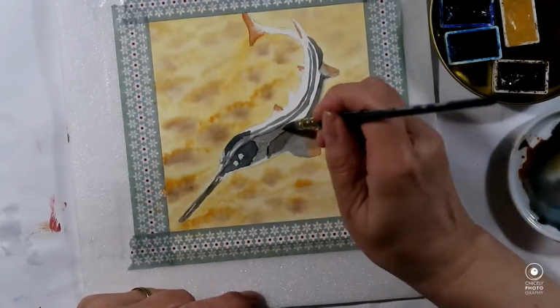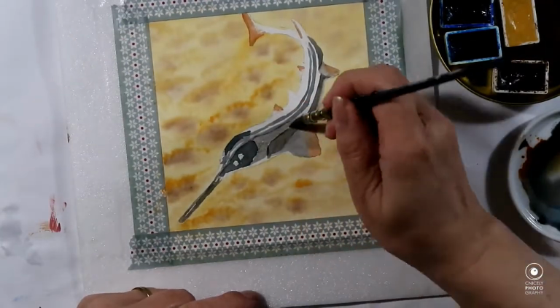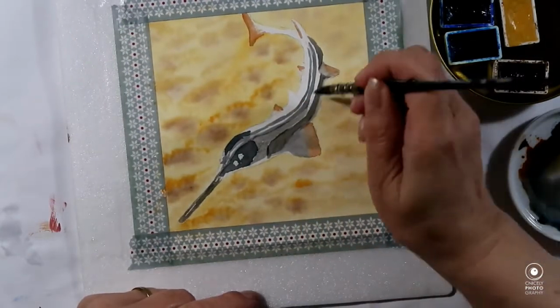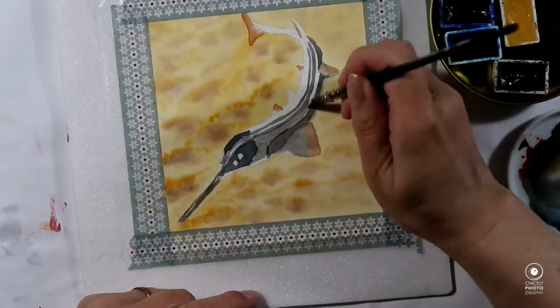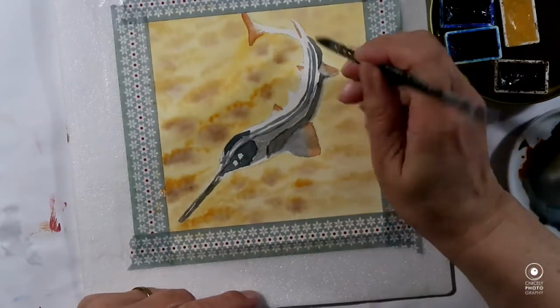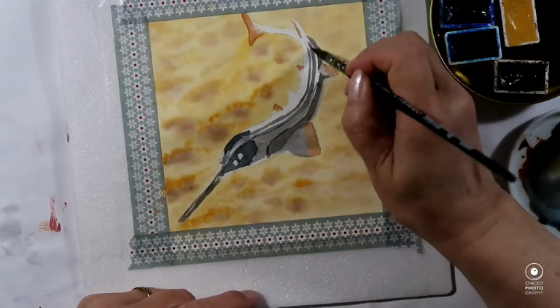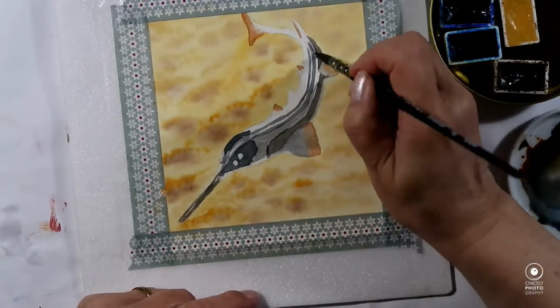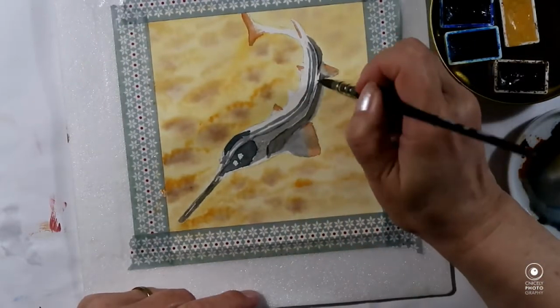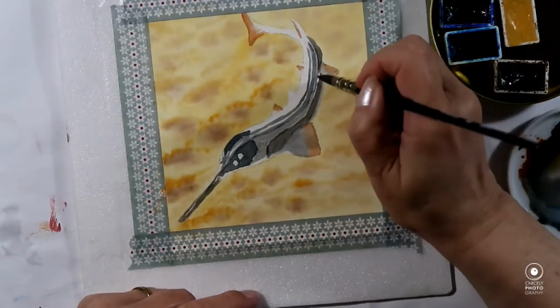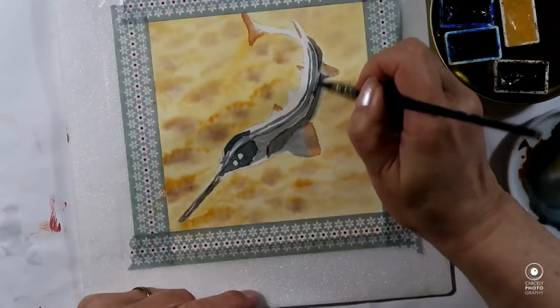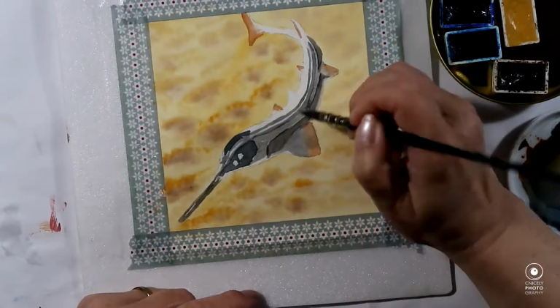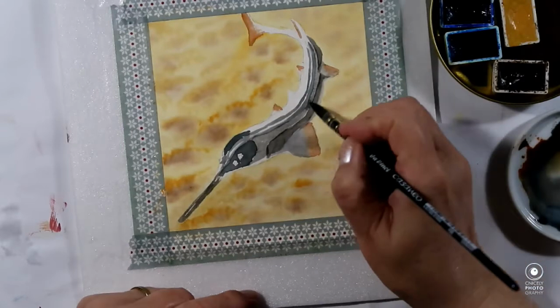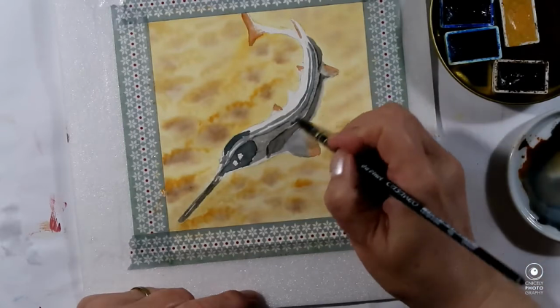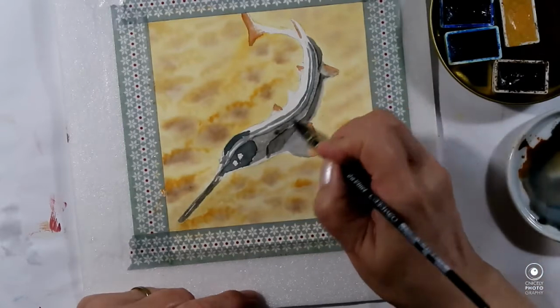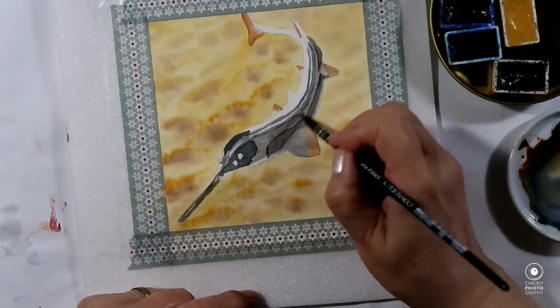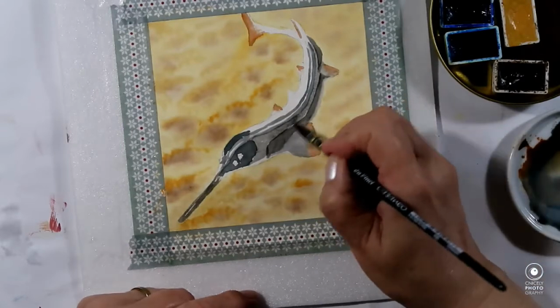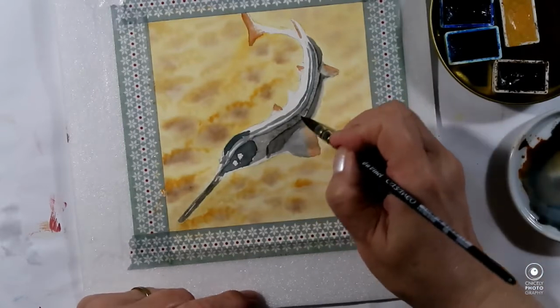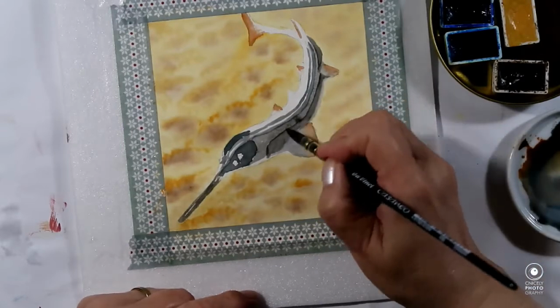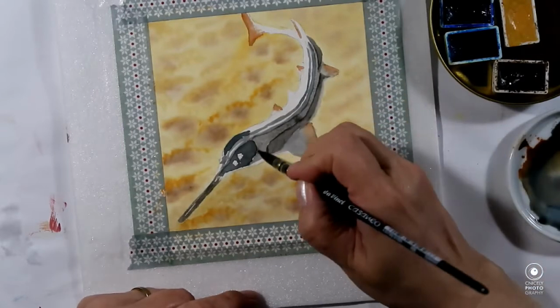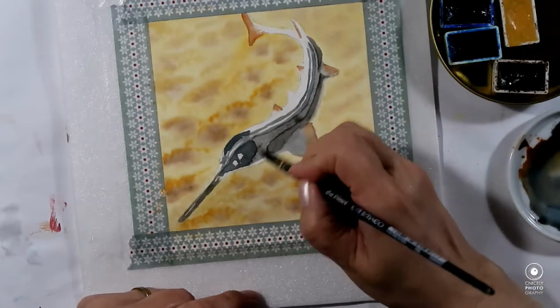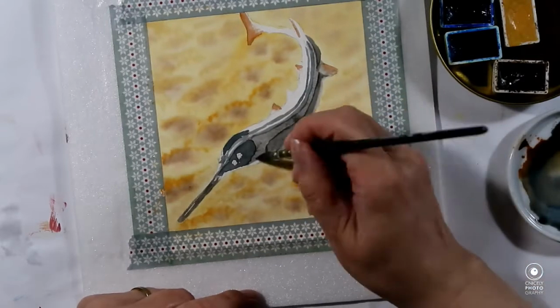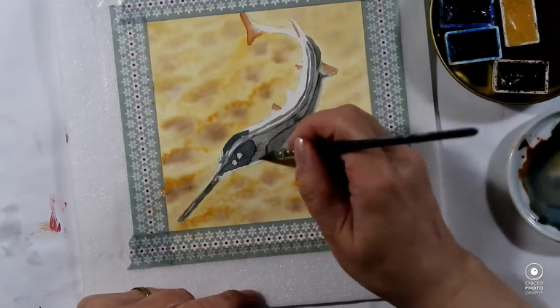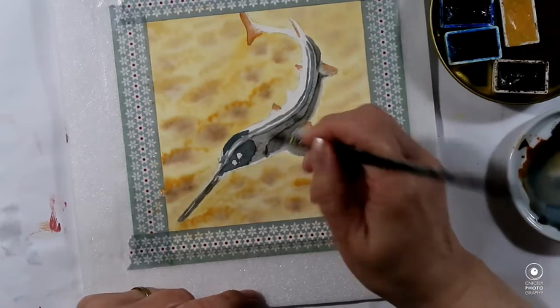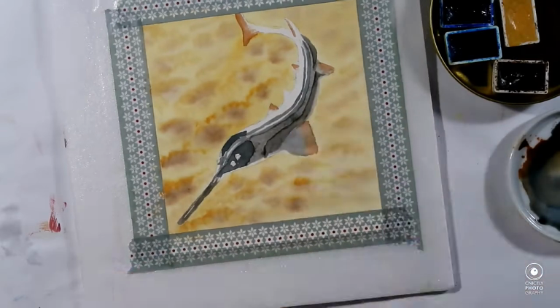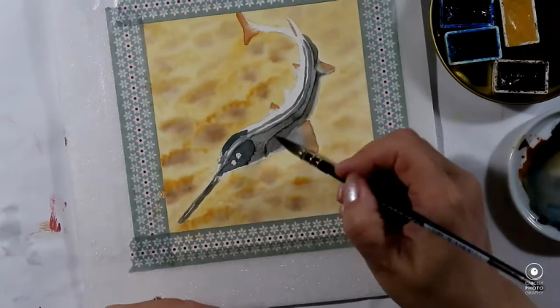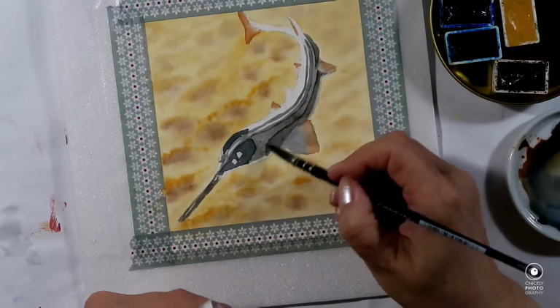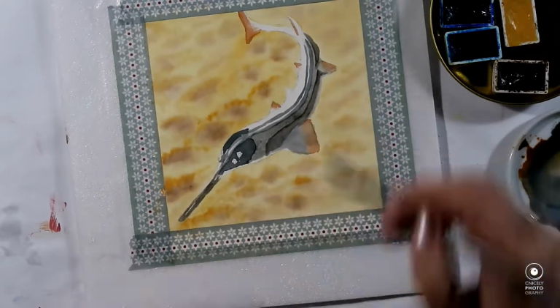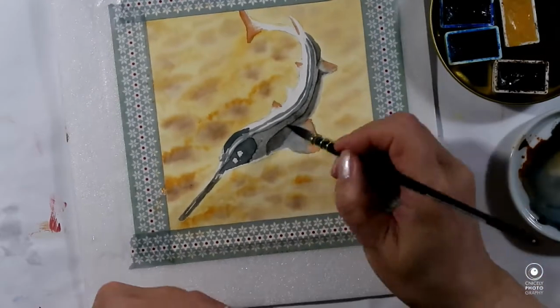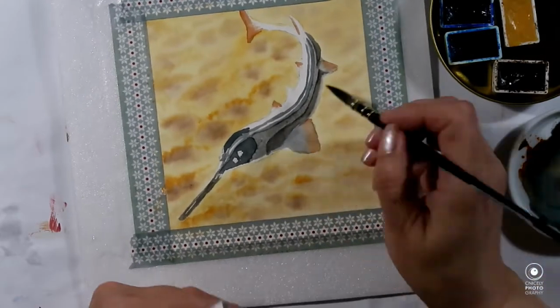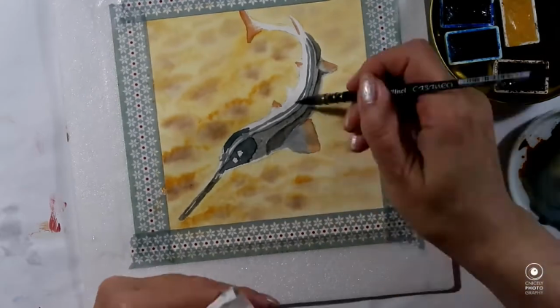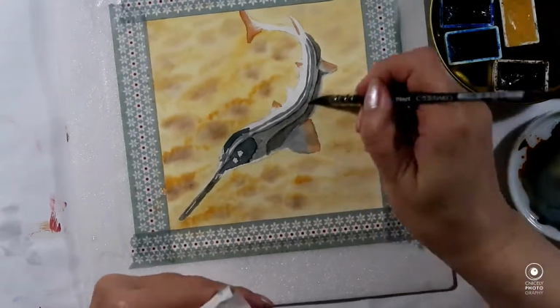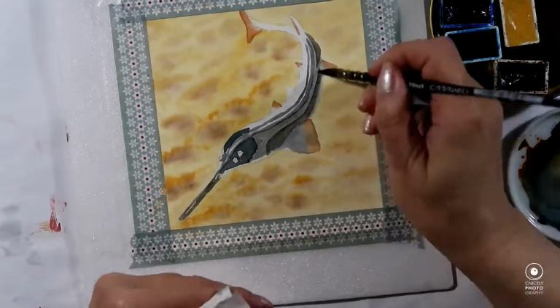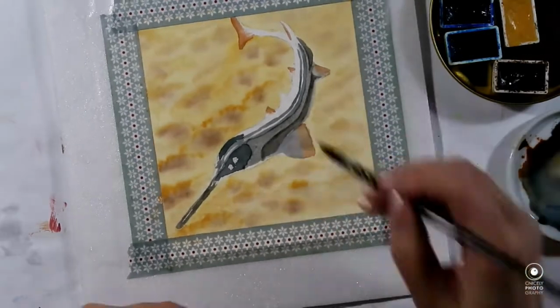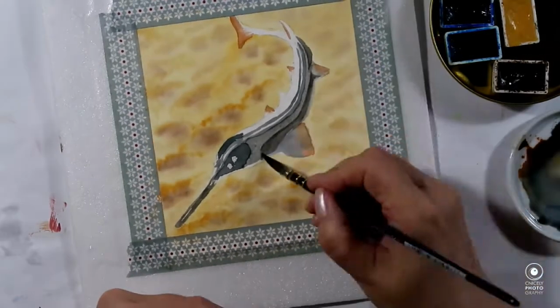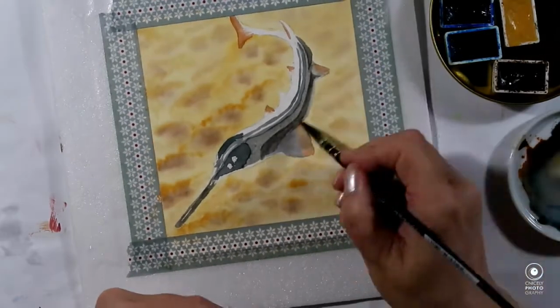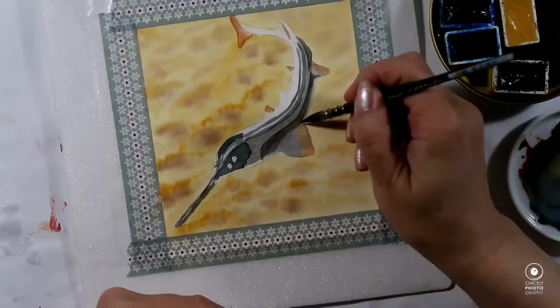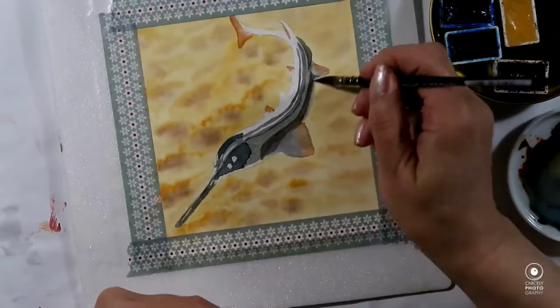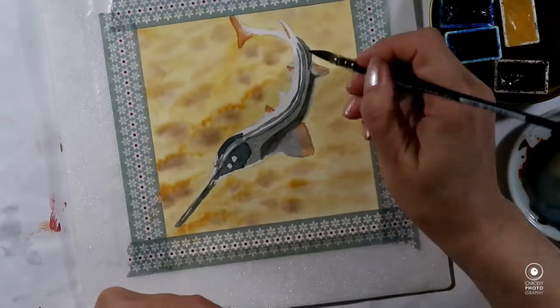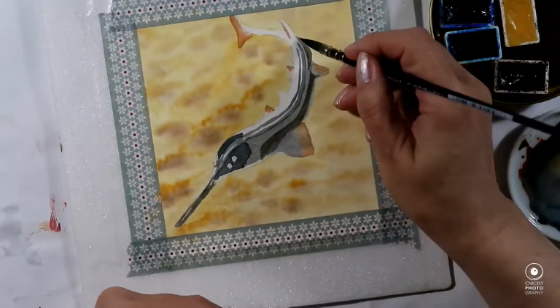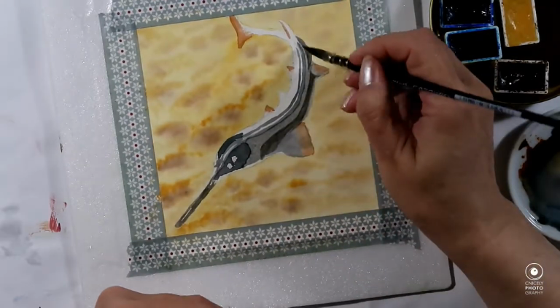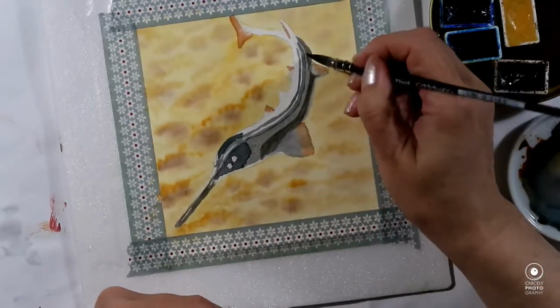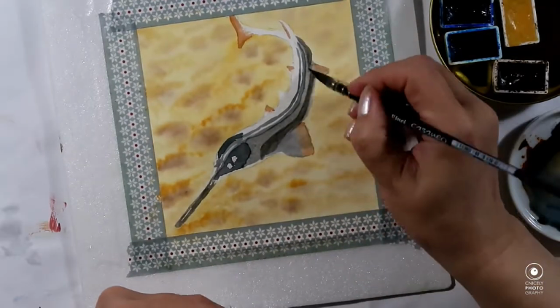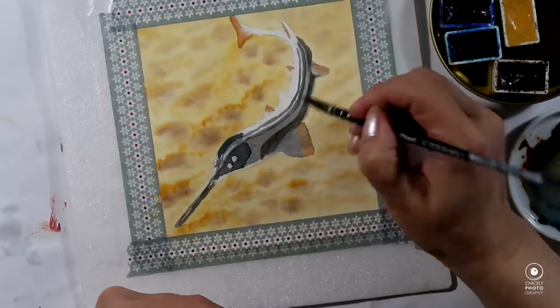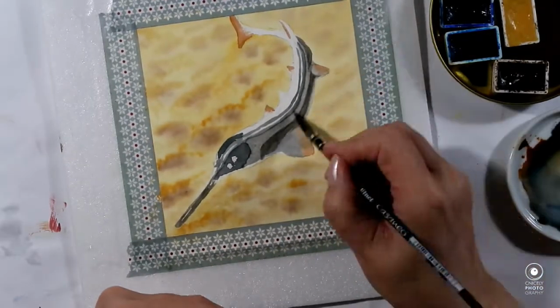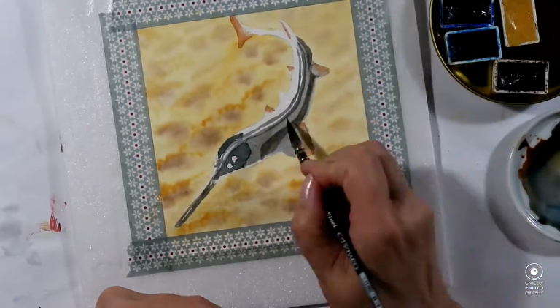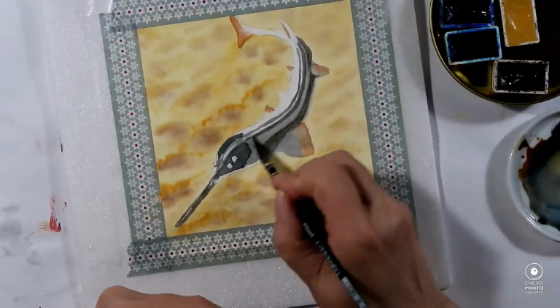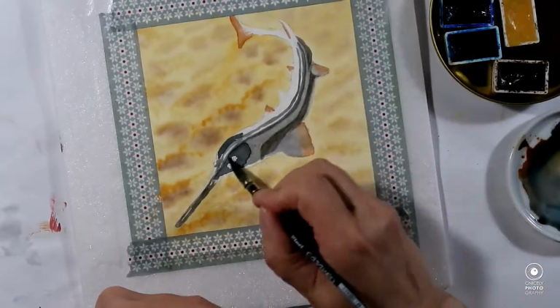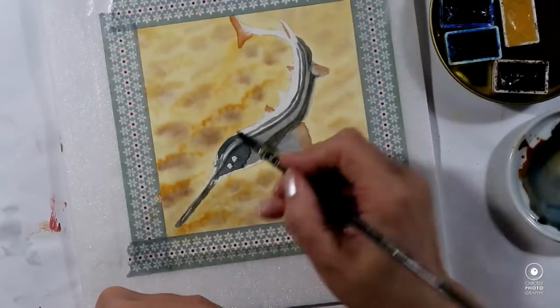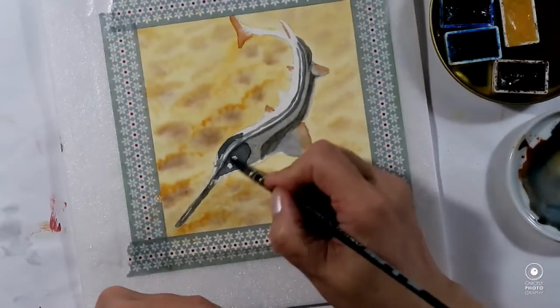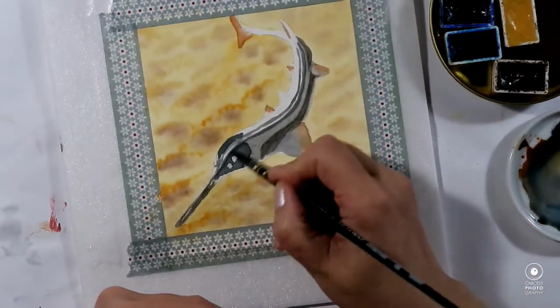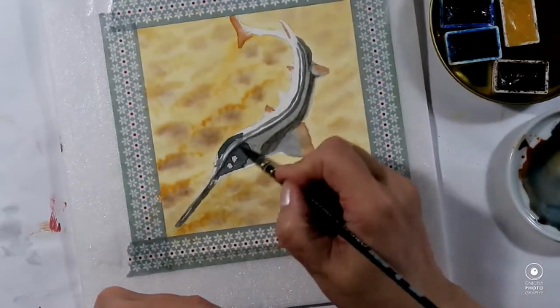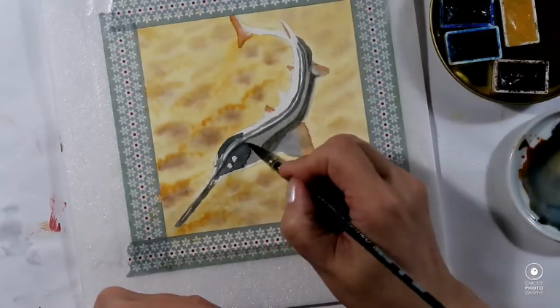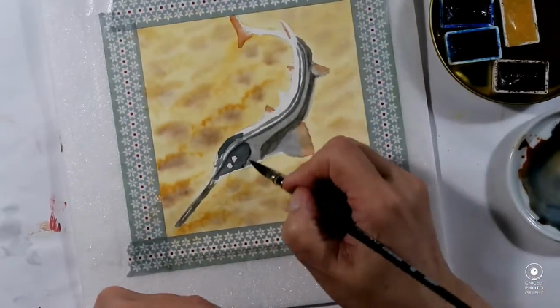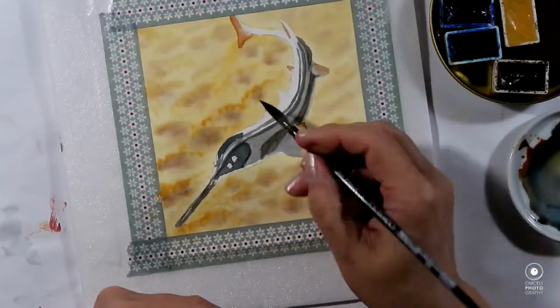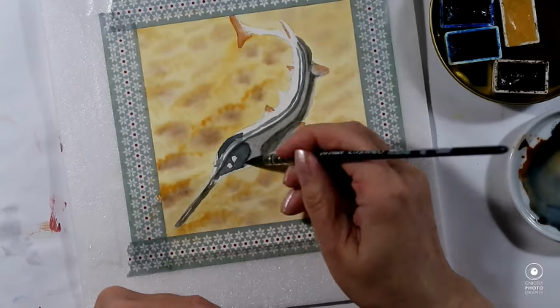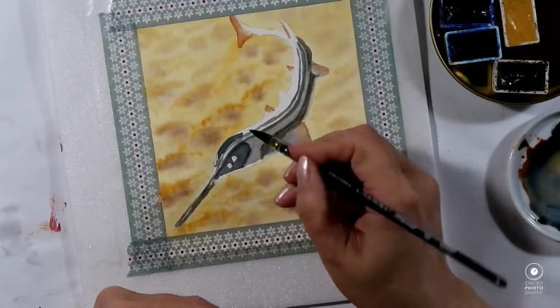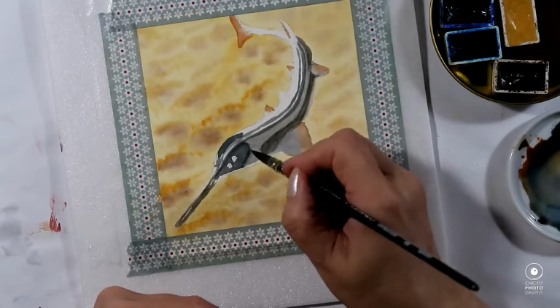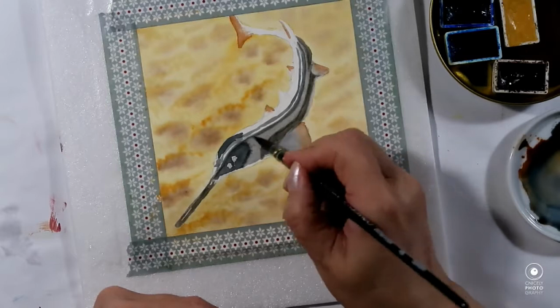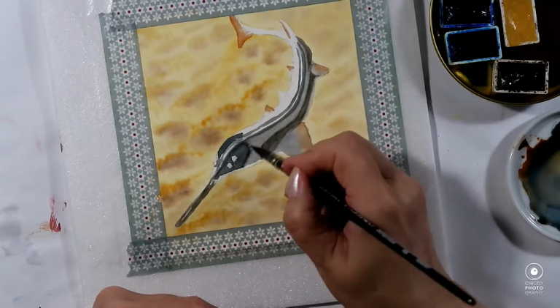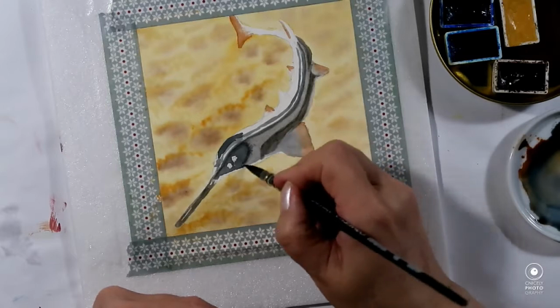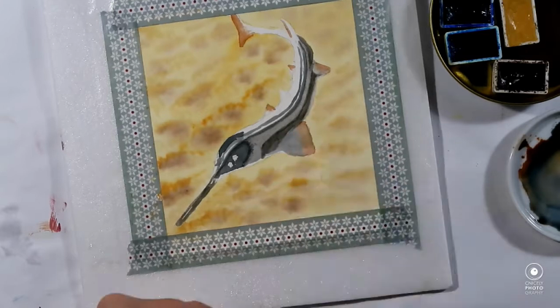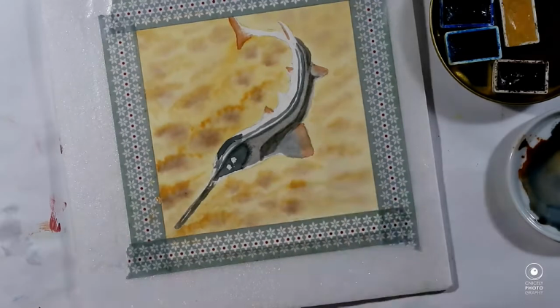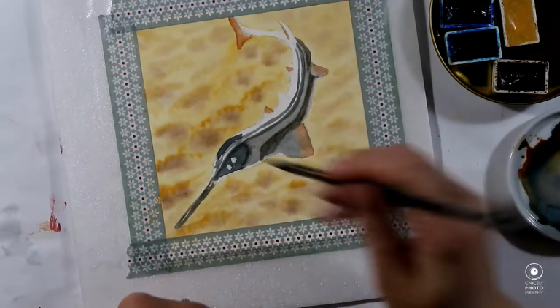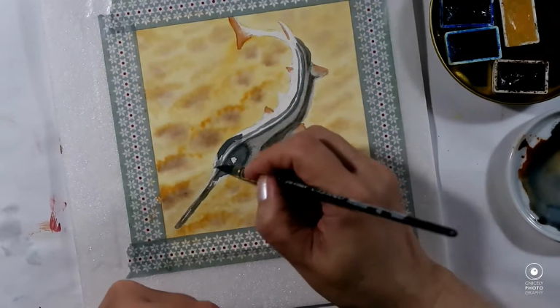Their habitat is the Indian Pacific Ocean.